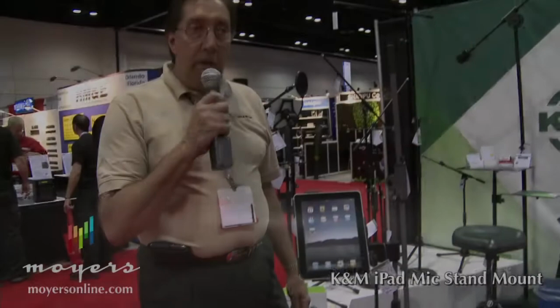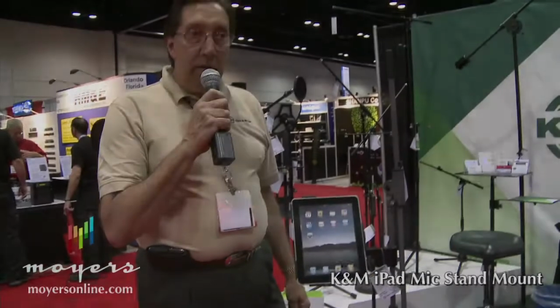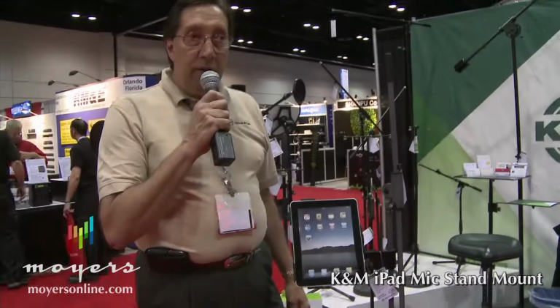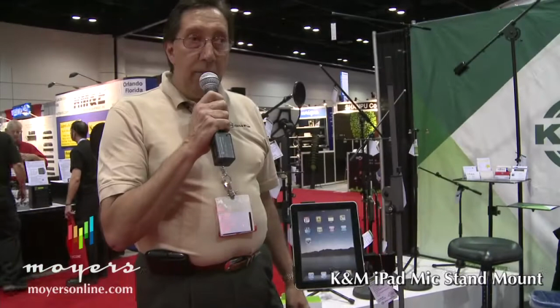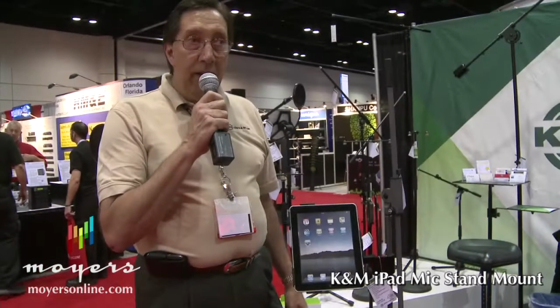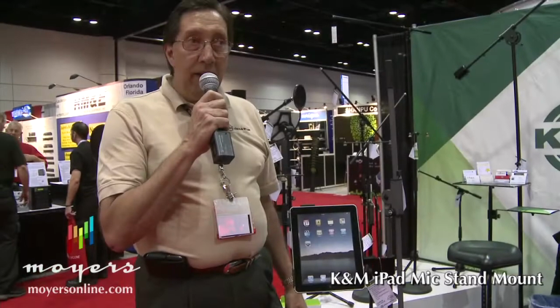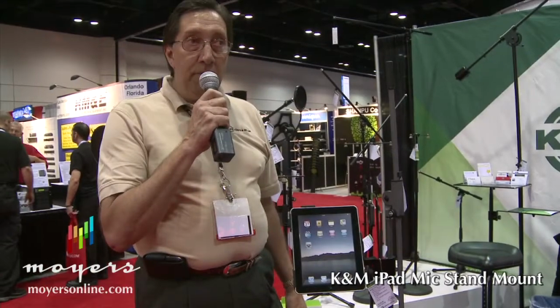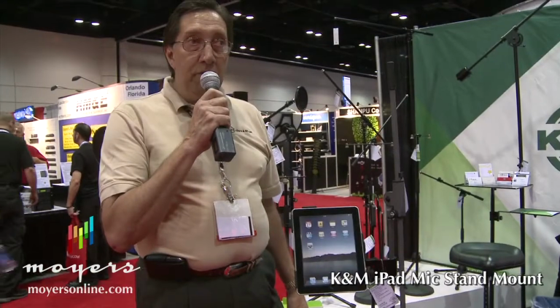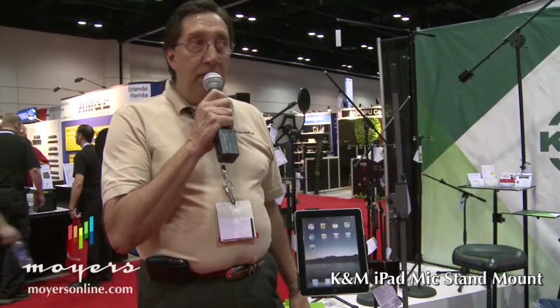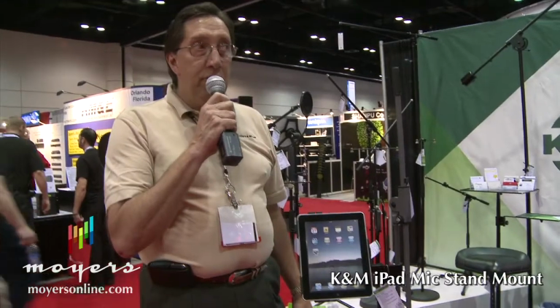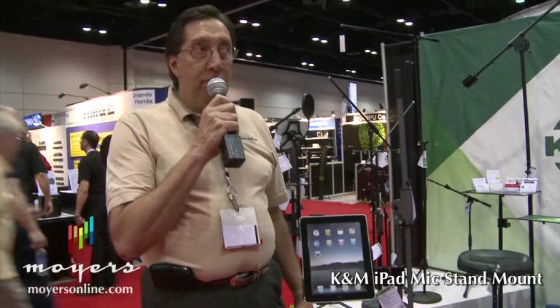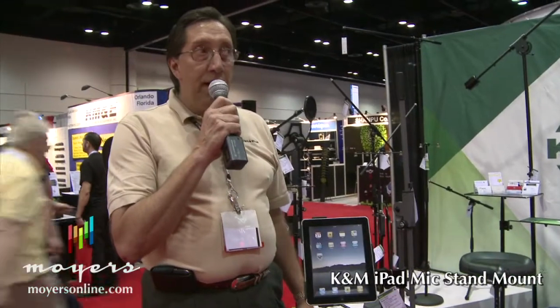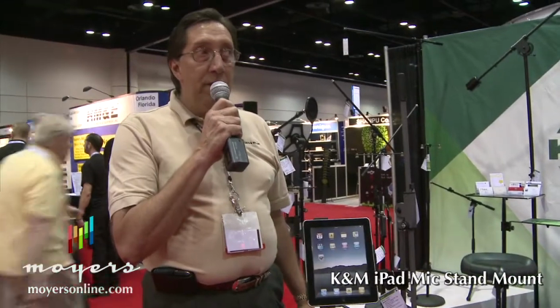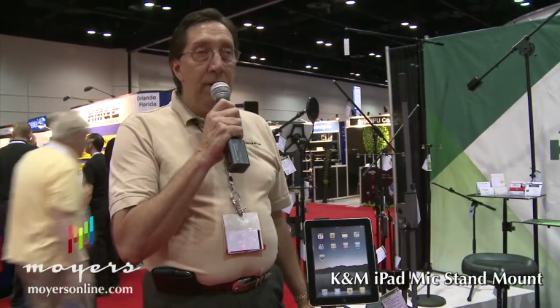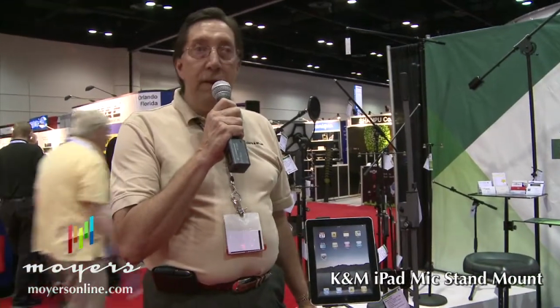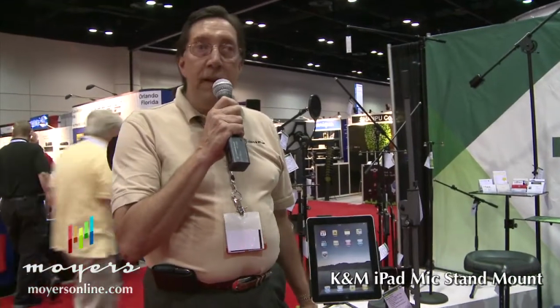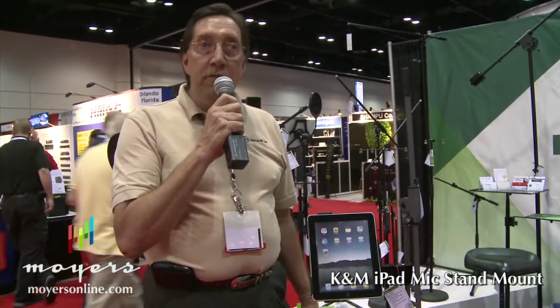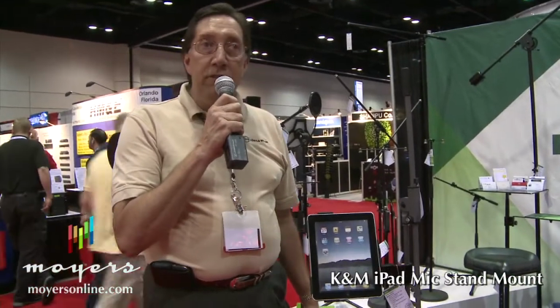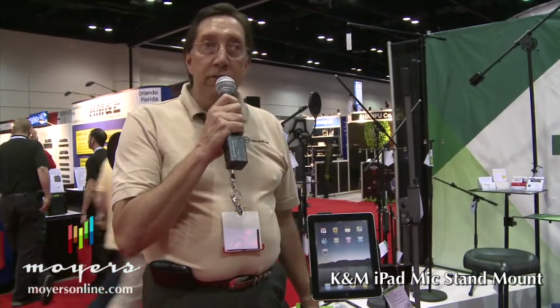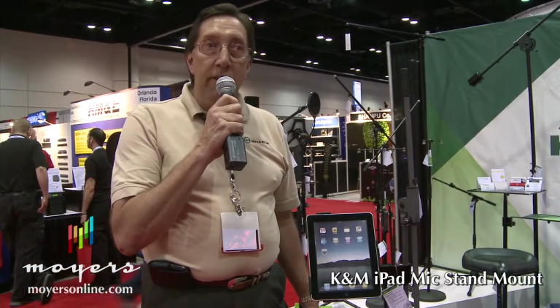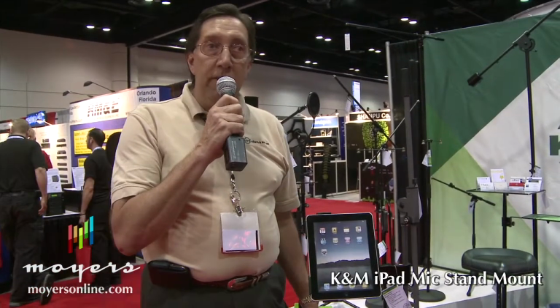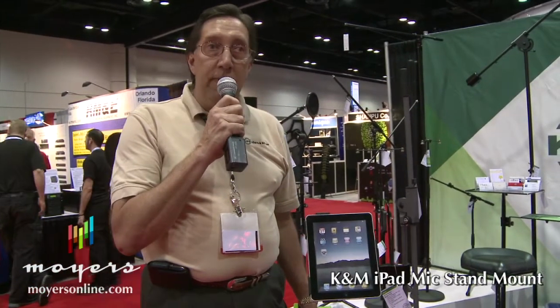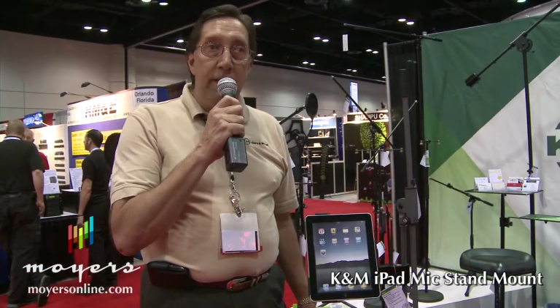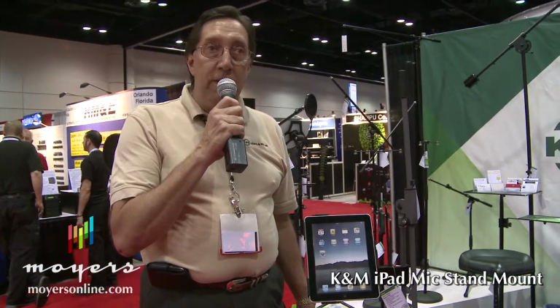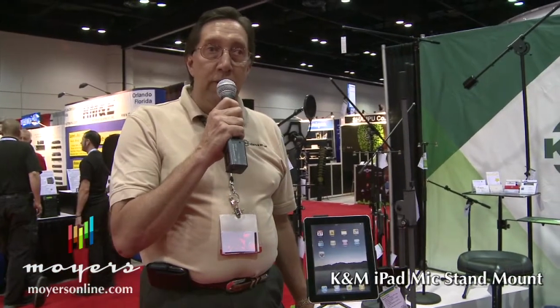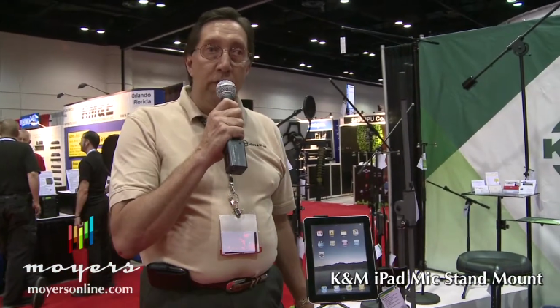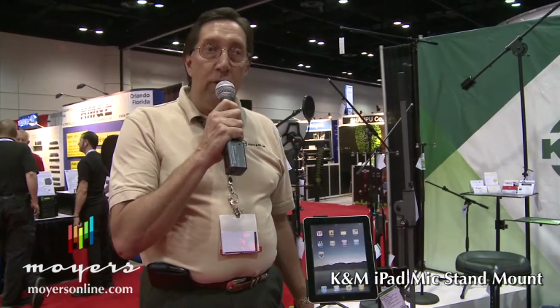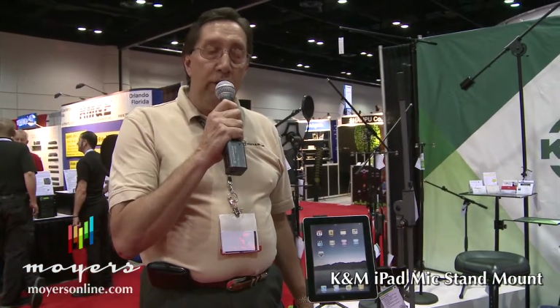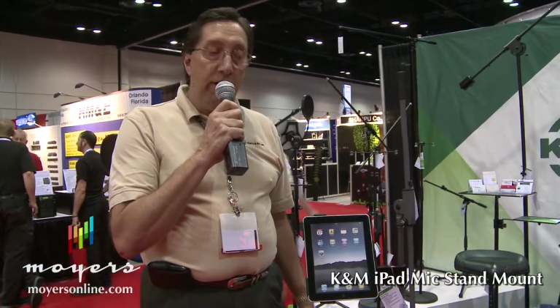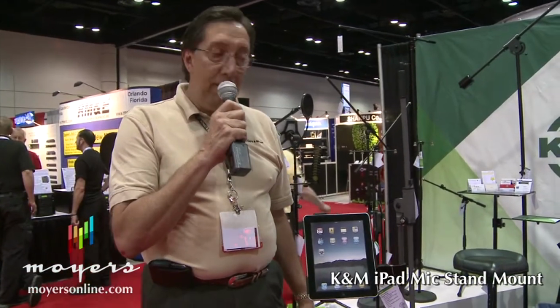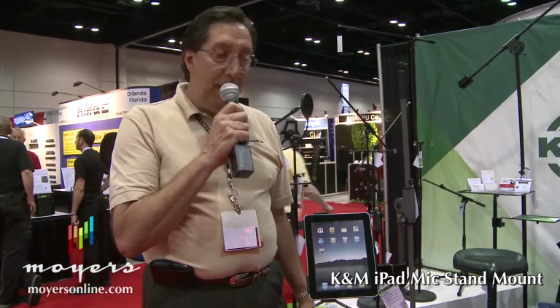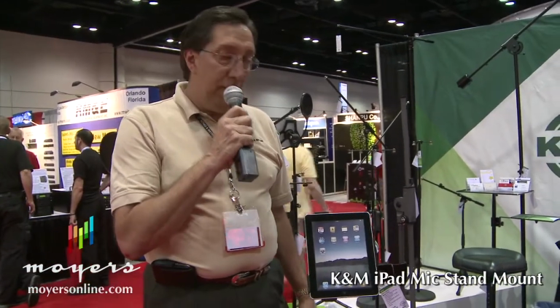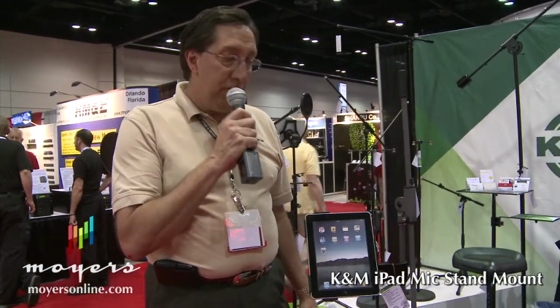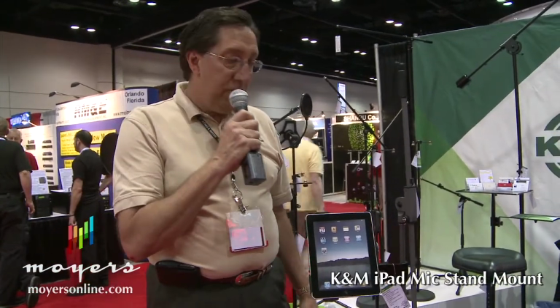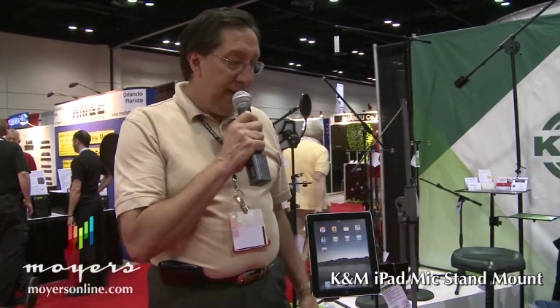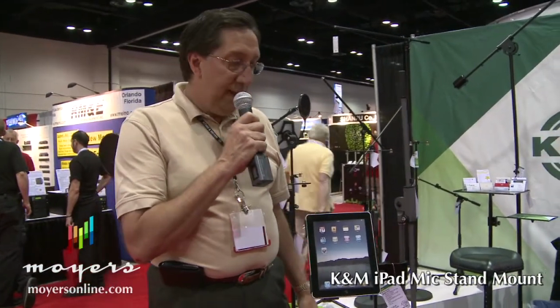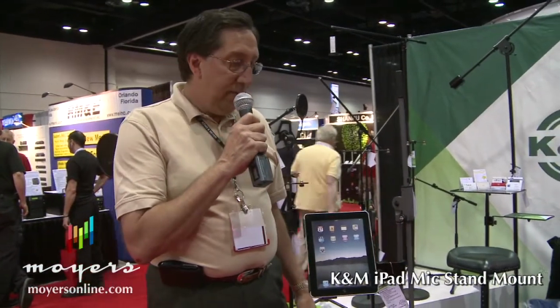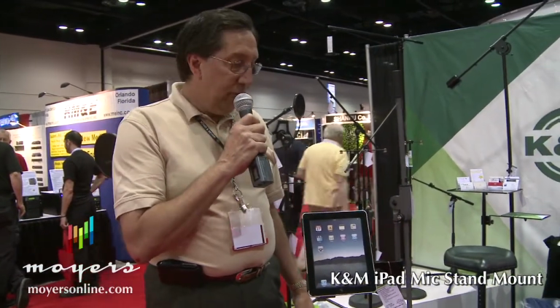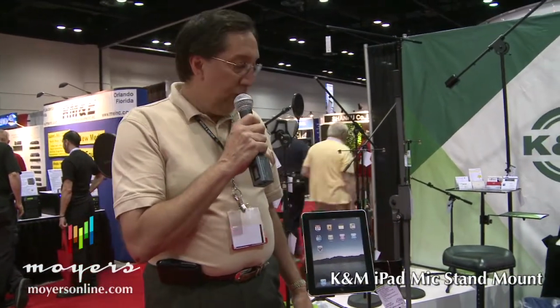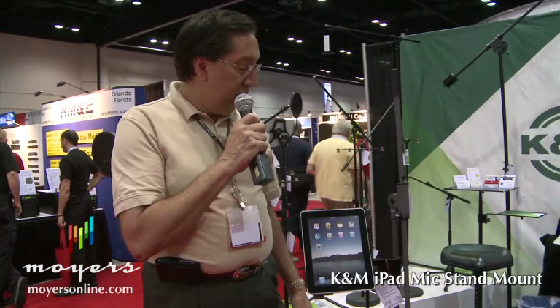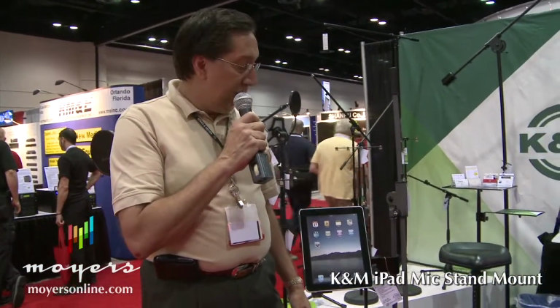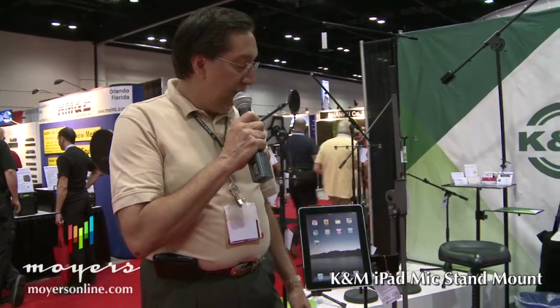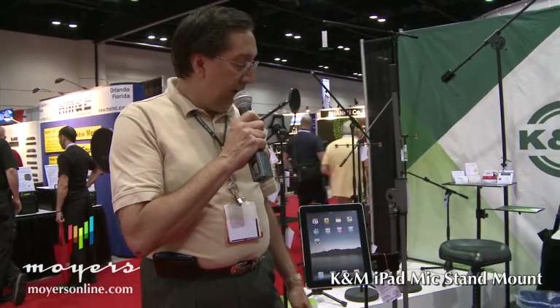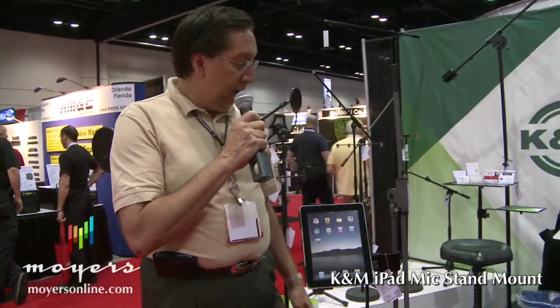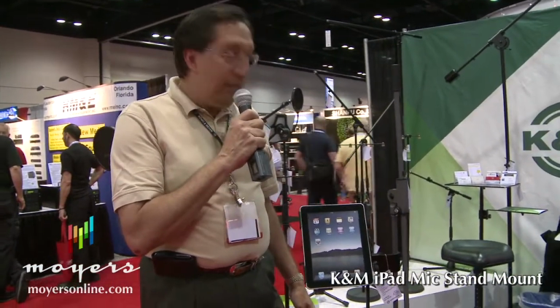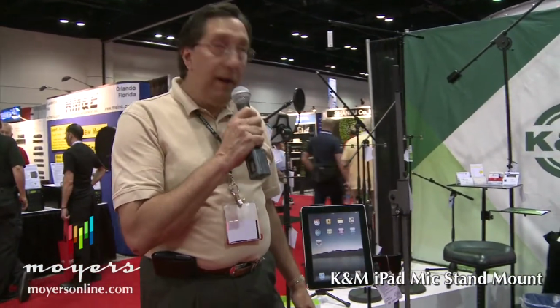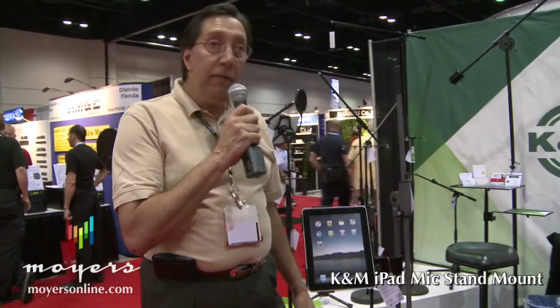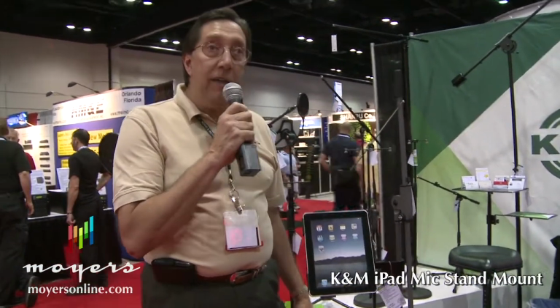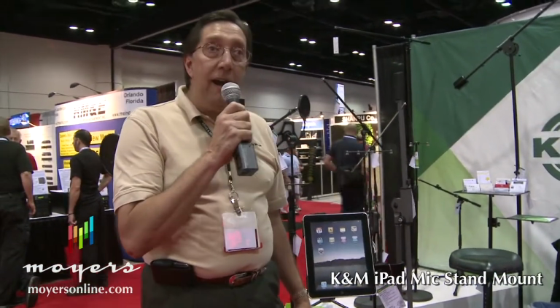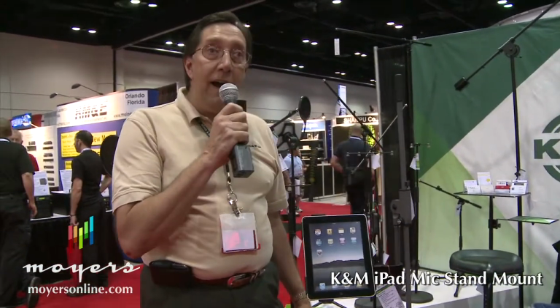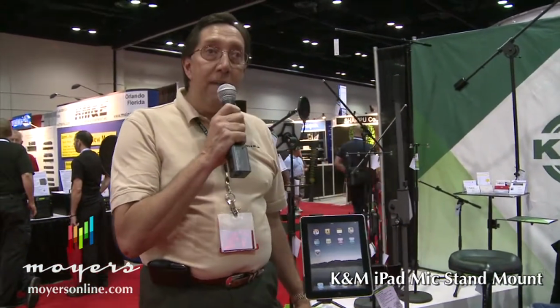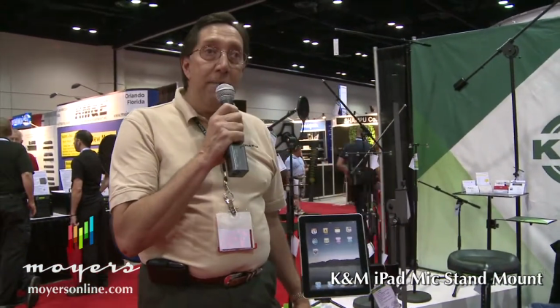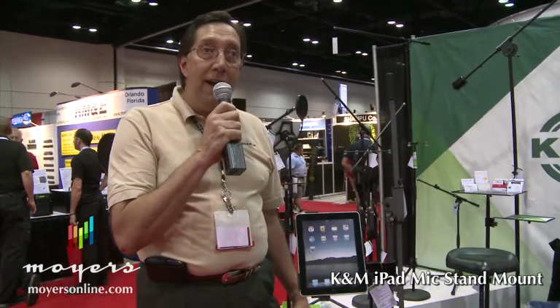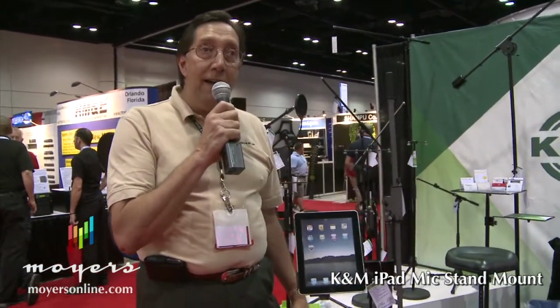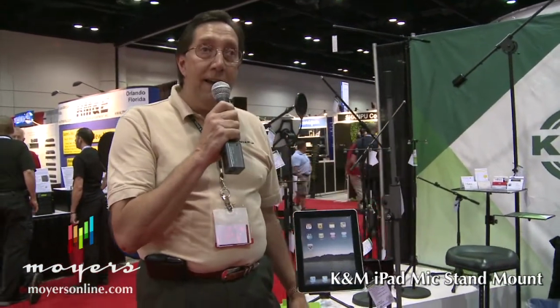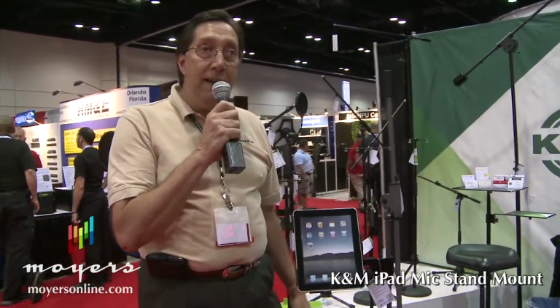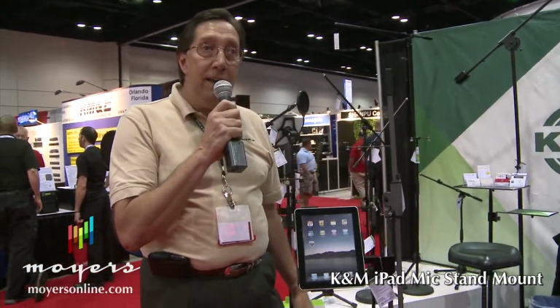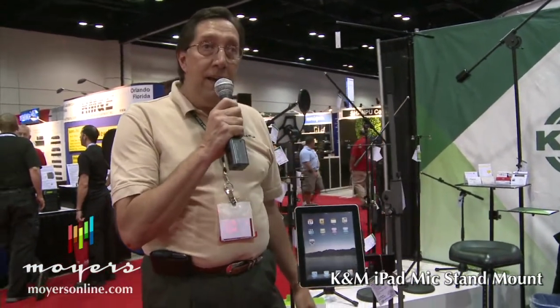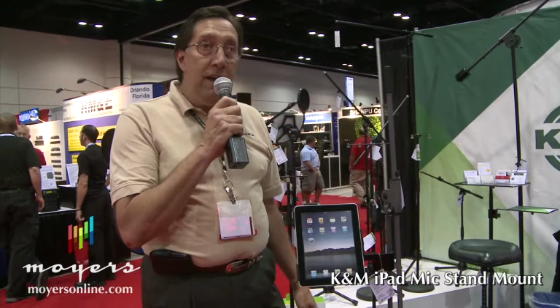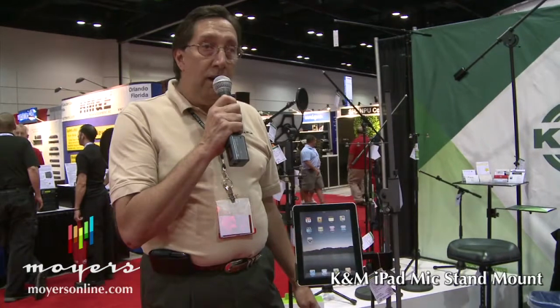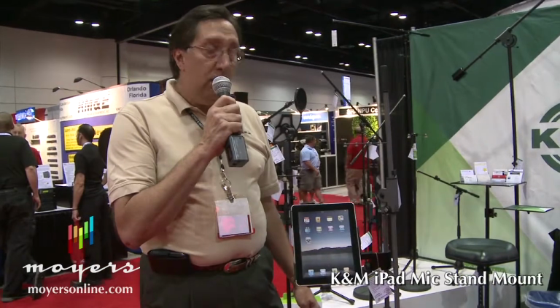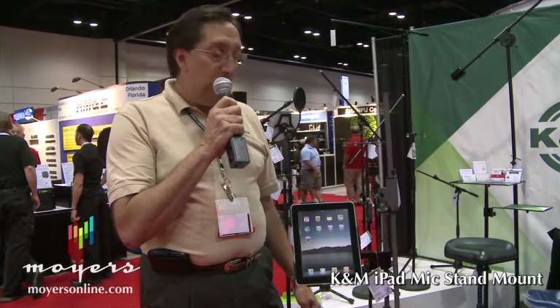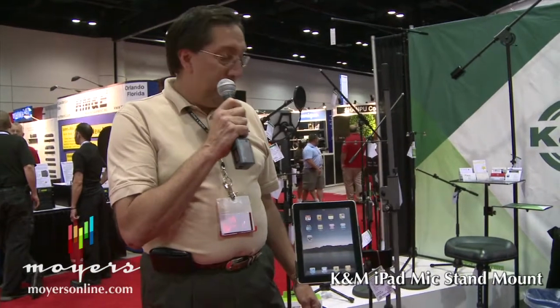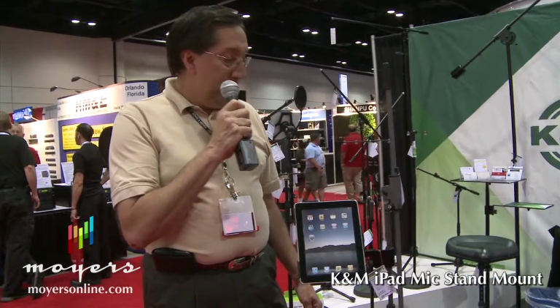My name is Dave Trout. I'm National Sales Manager for Konig & Meyer Stands. We're here talking about the iPad holders.